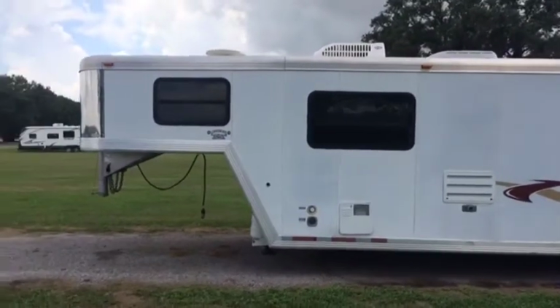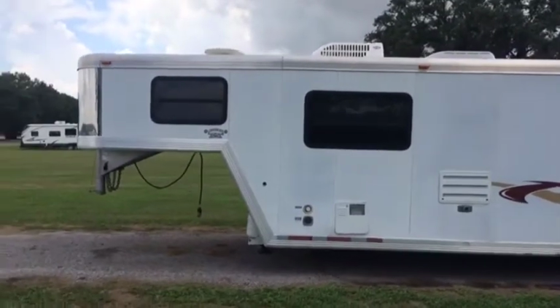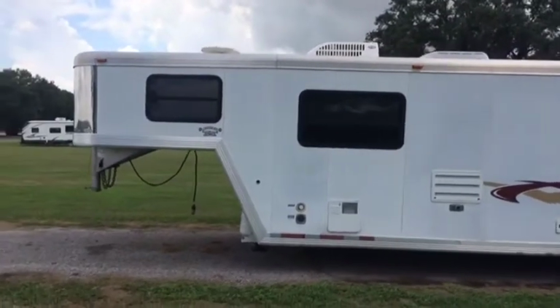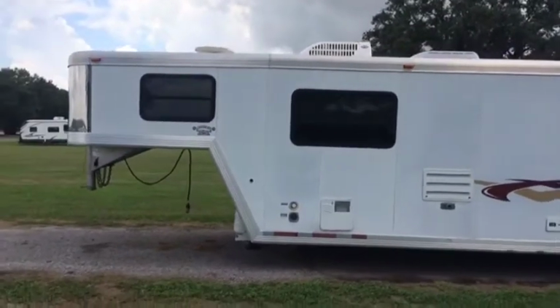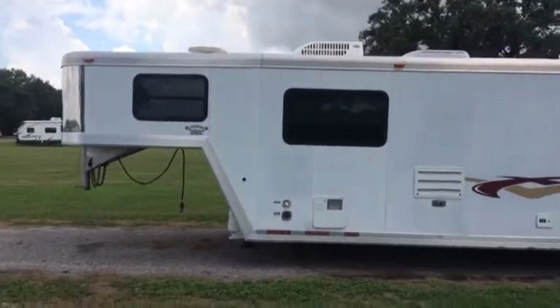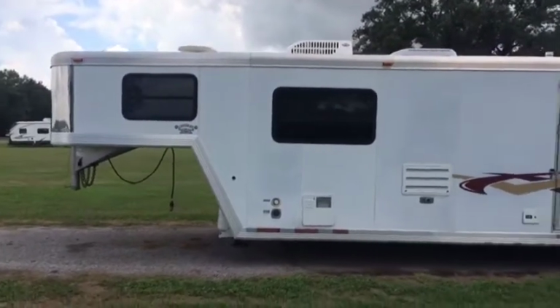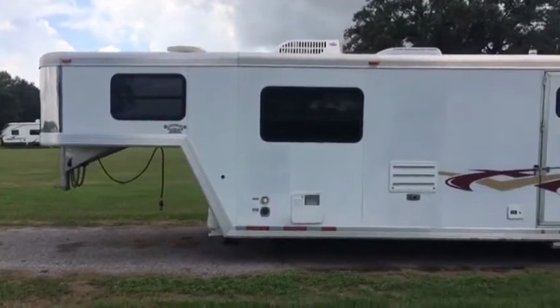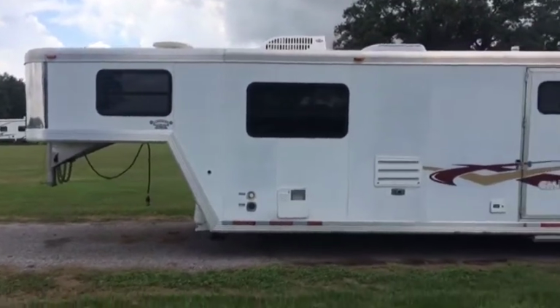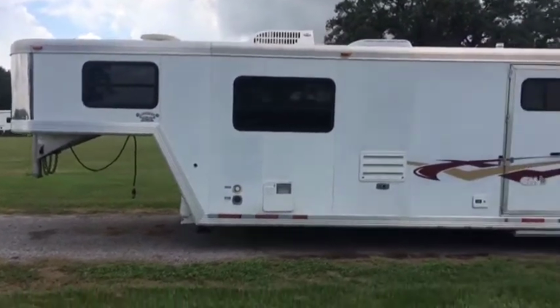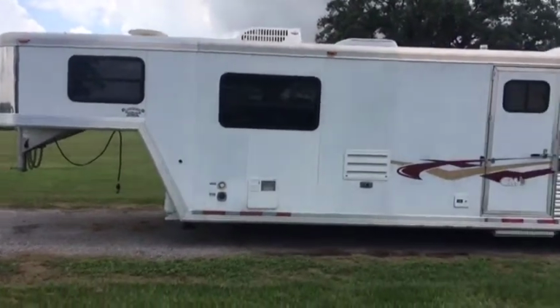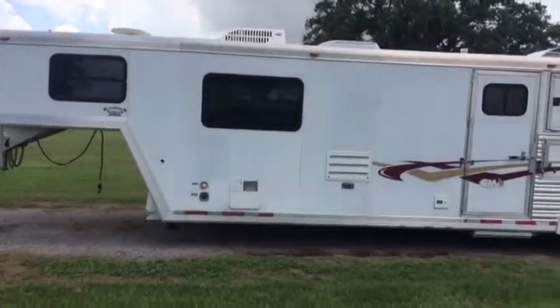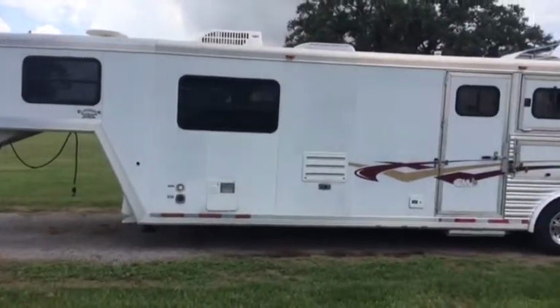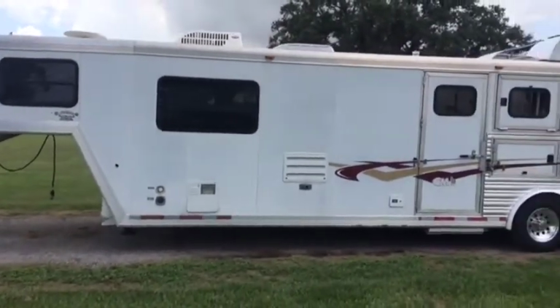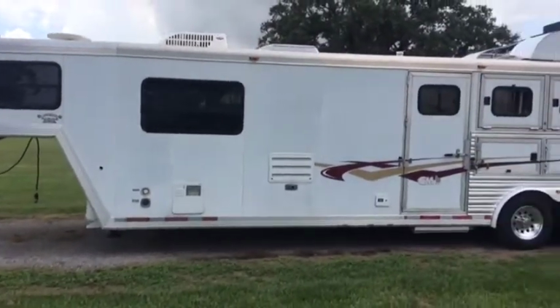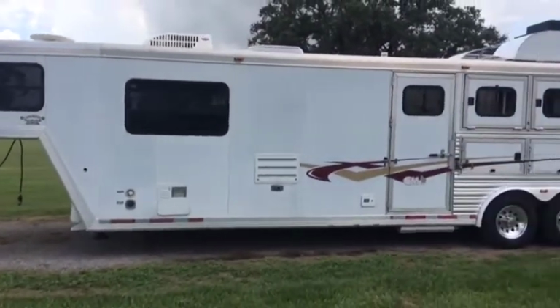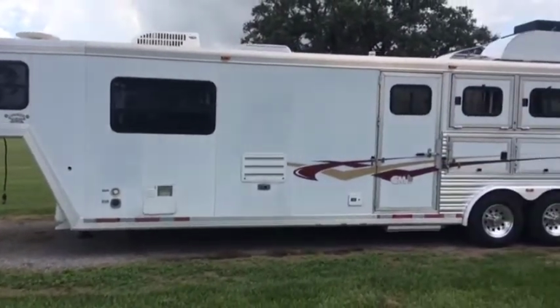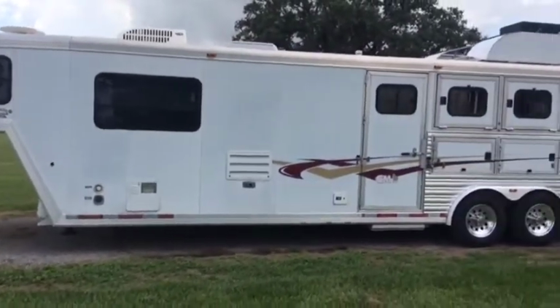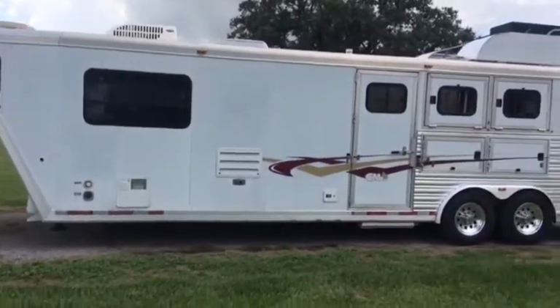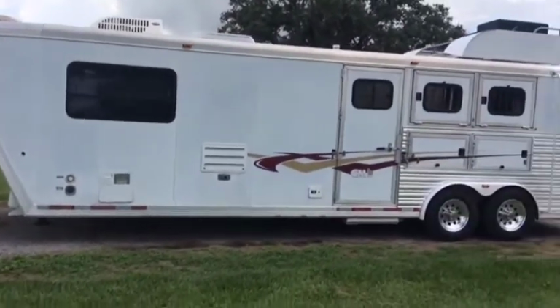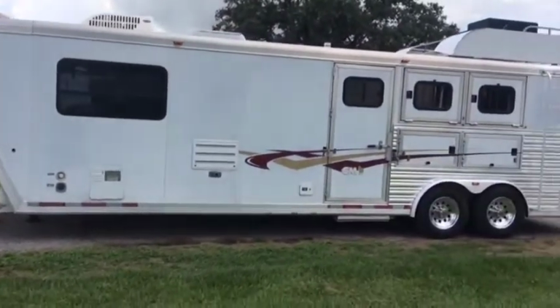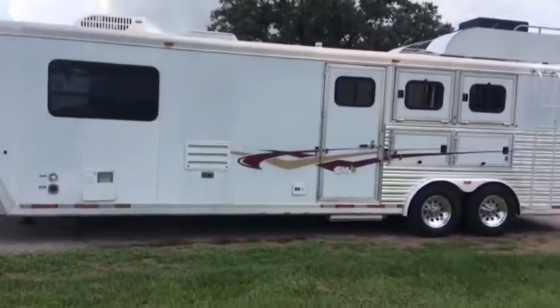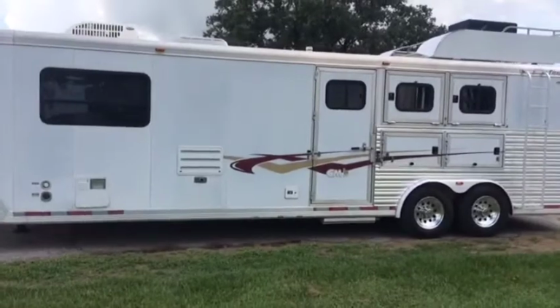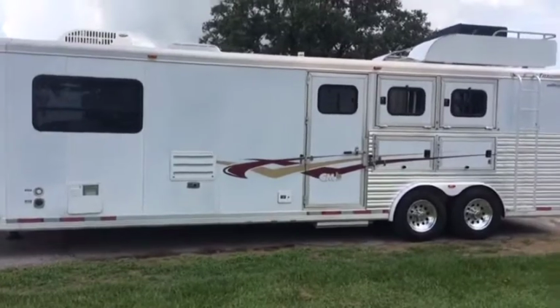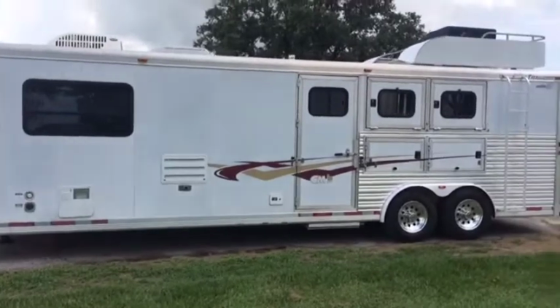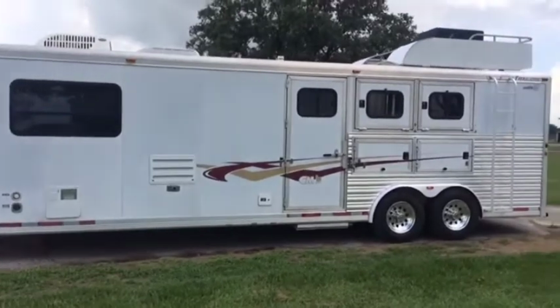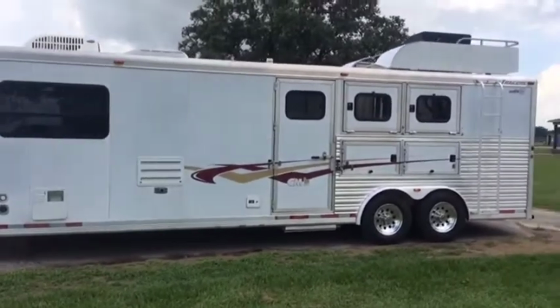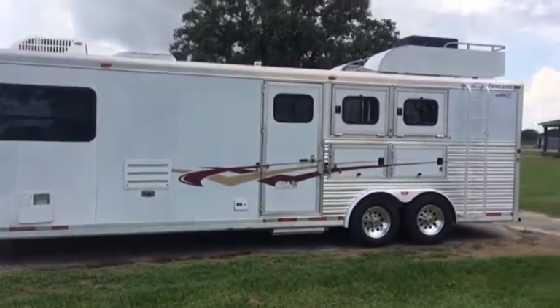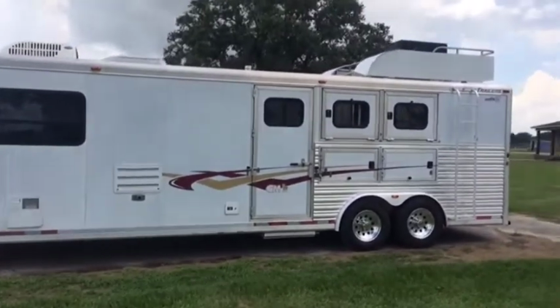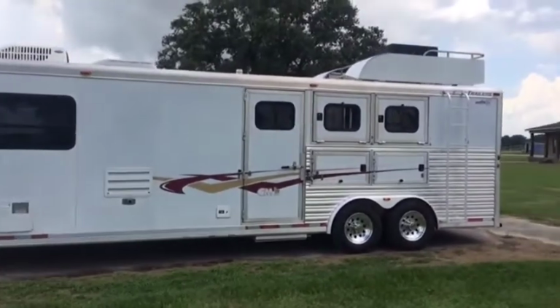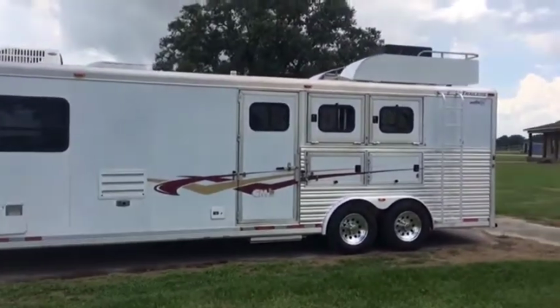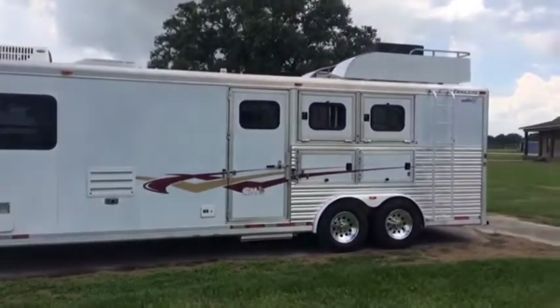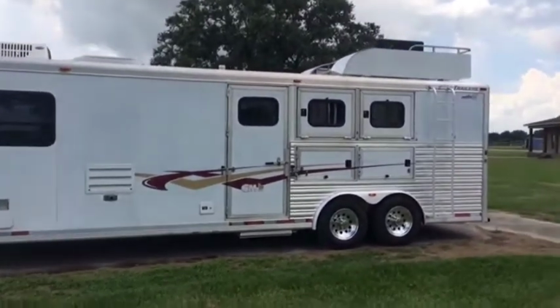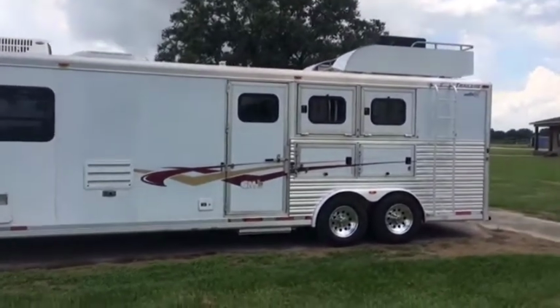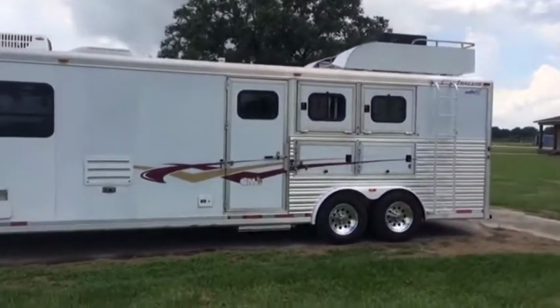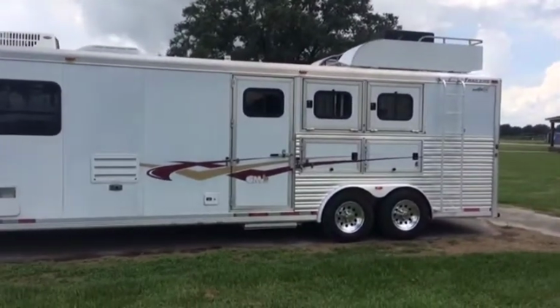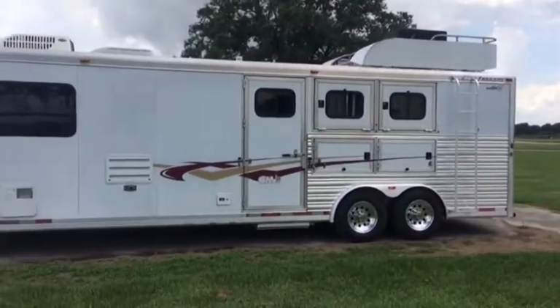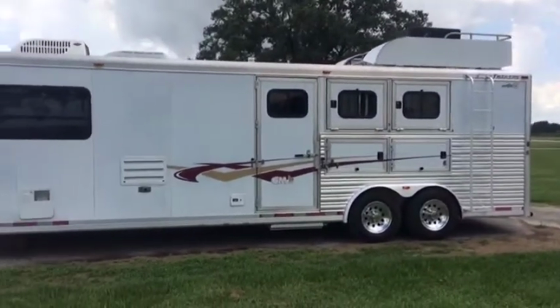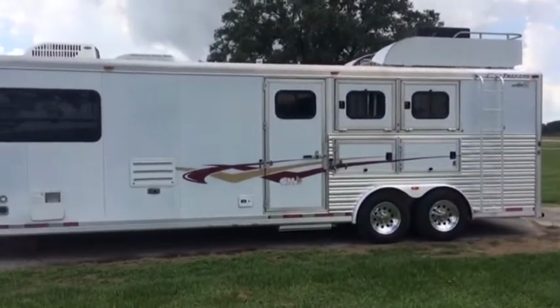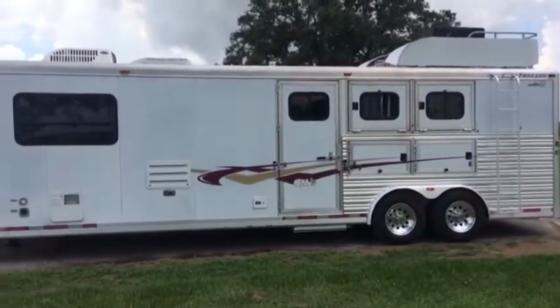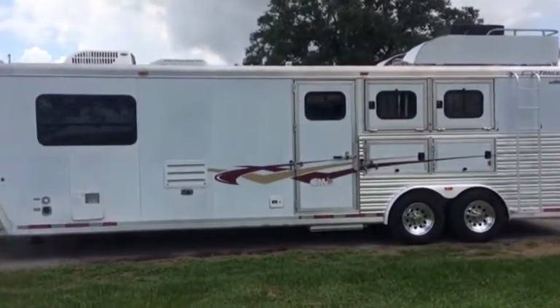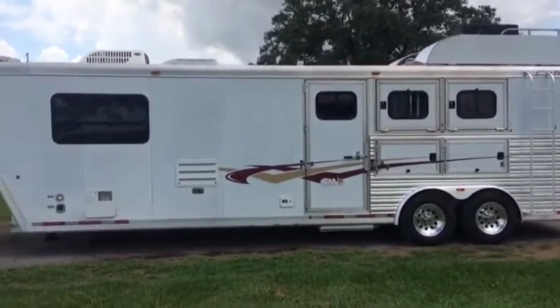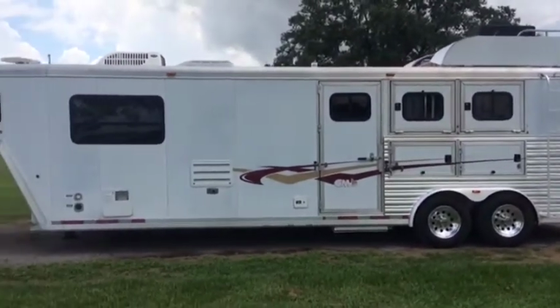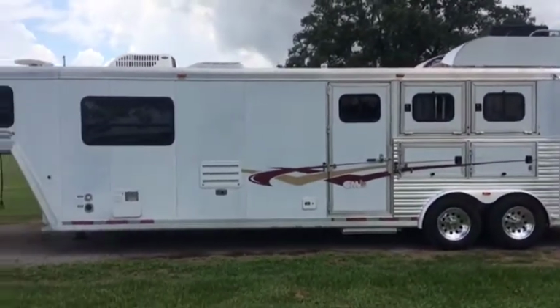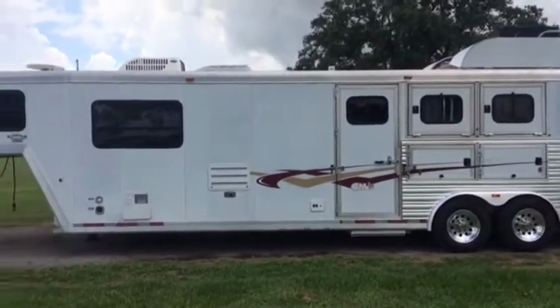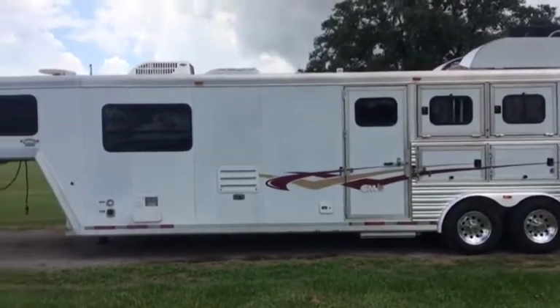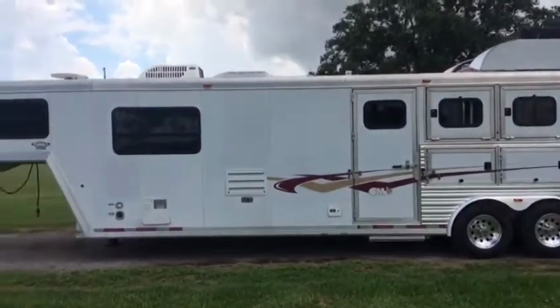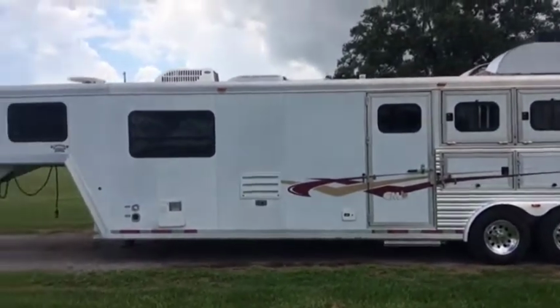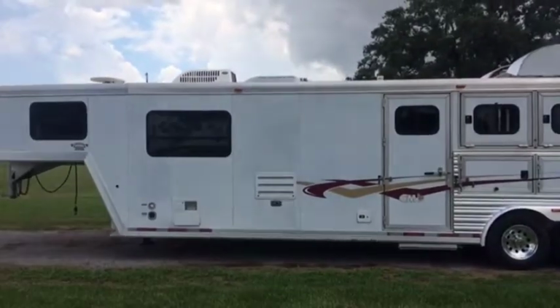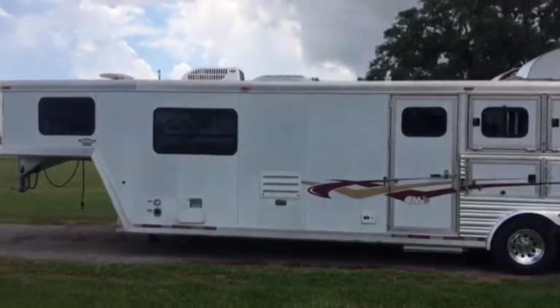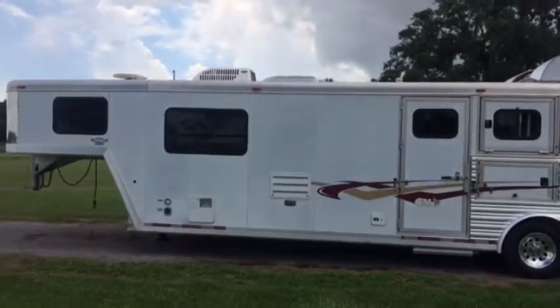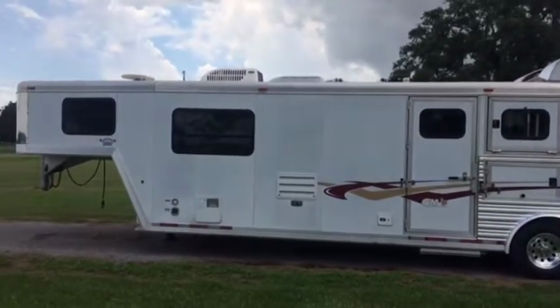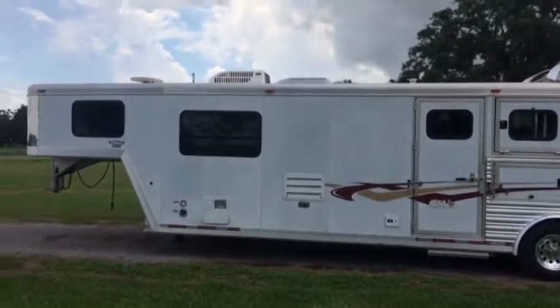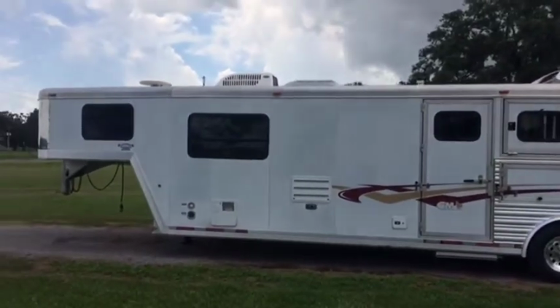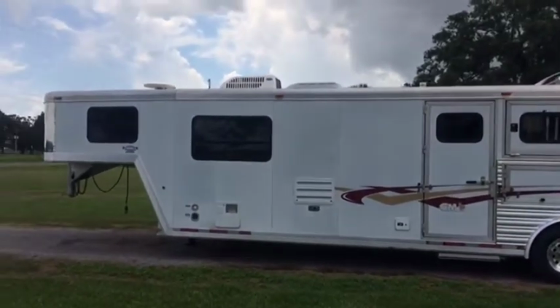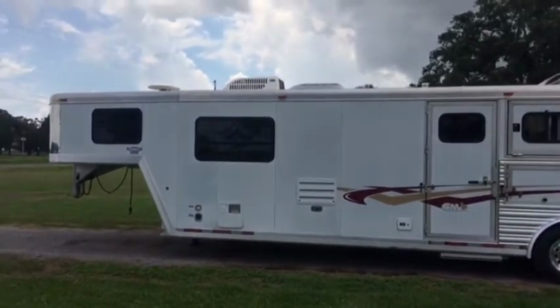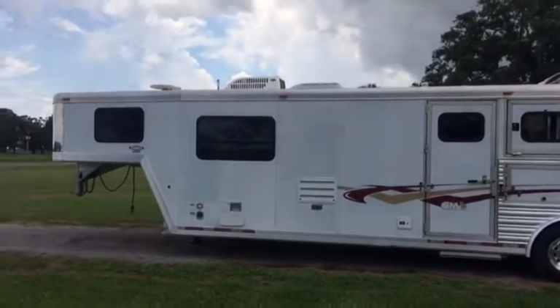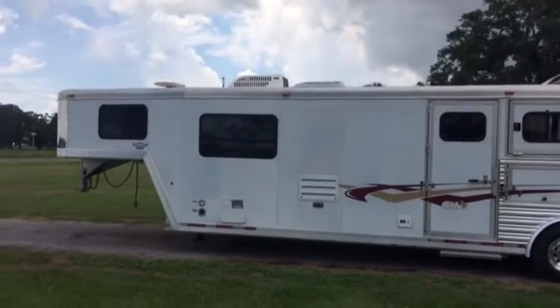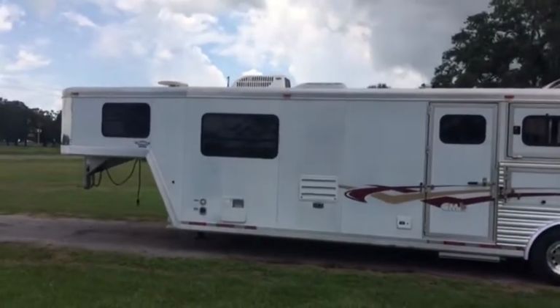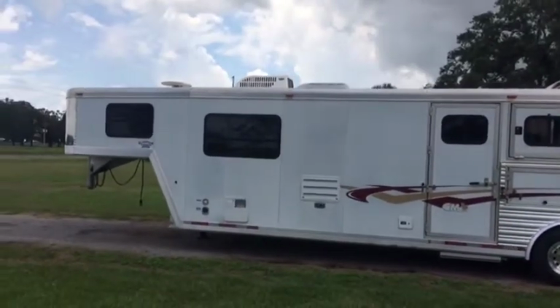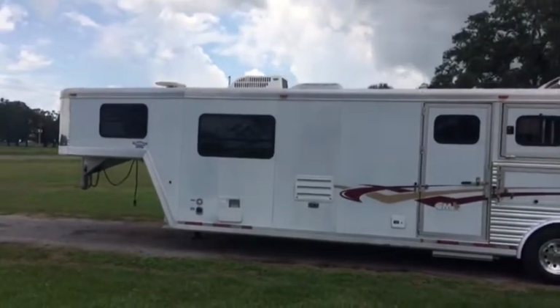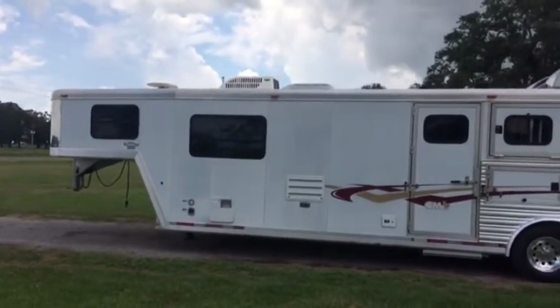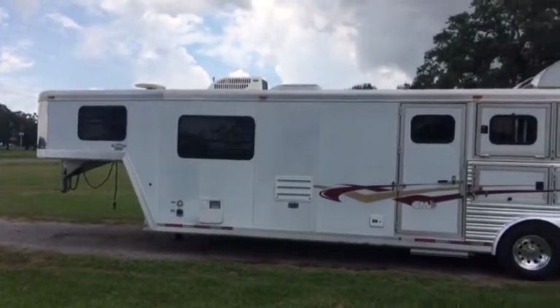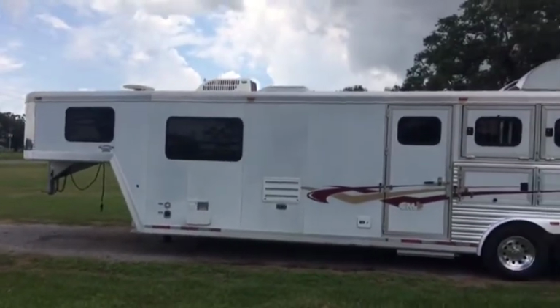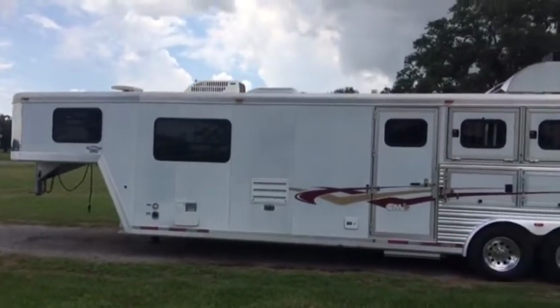You saw the picture on the inside, nice on the outside. It's a 2003 CM trailer, living quarter, three horse slant trailer.